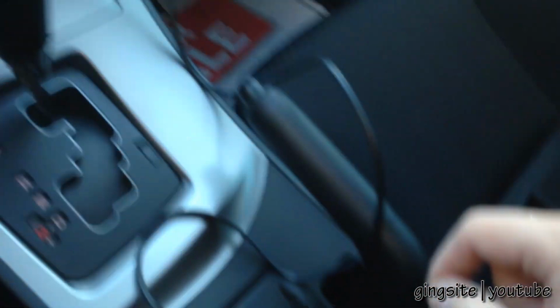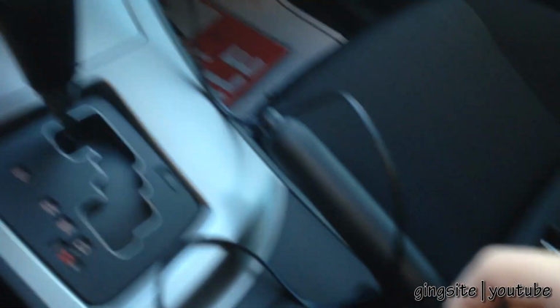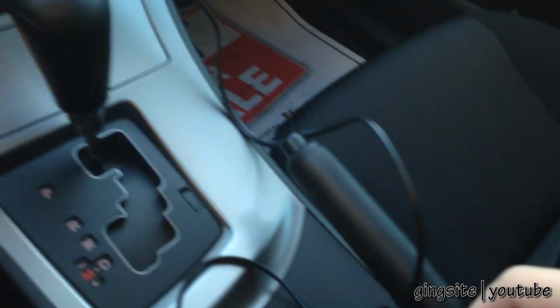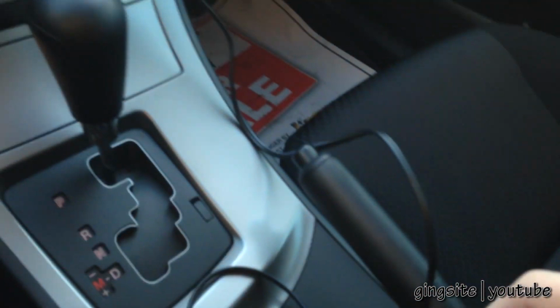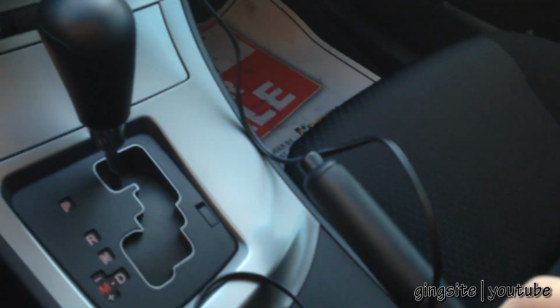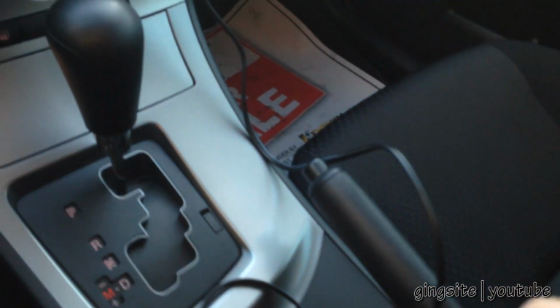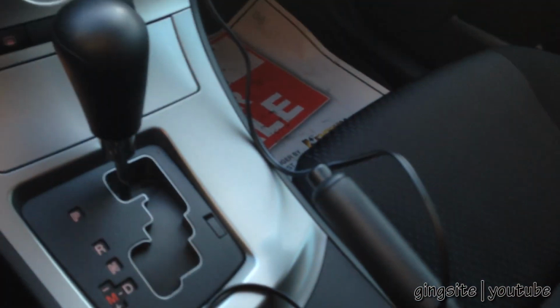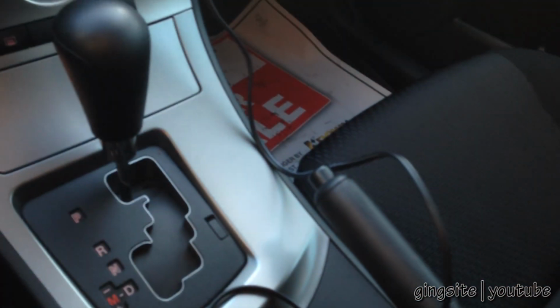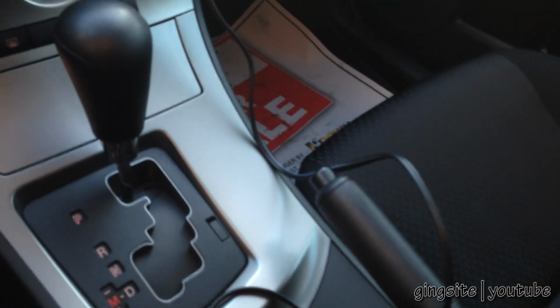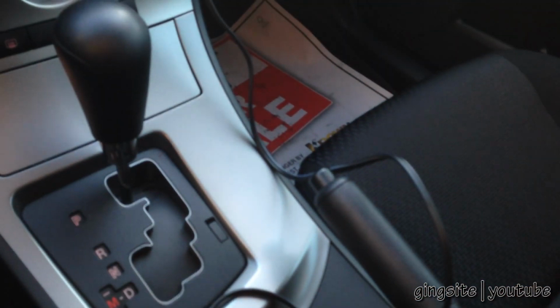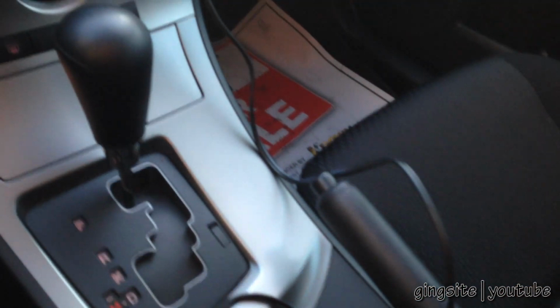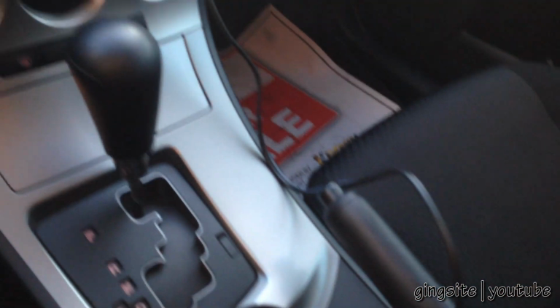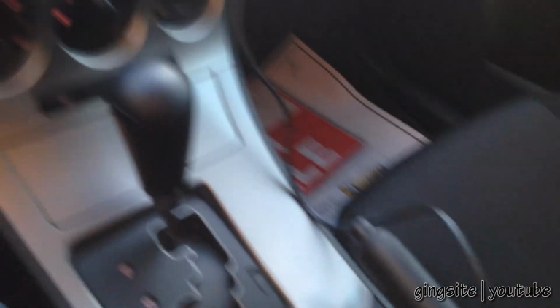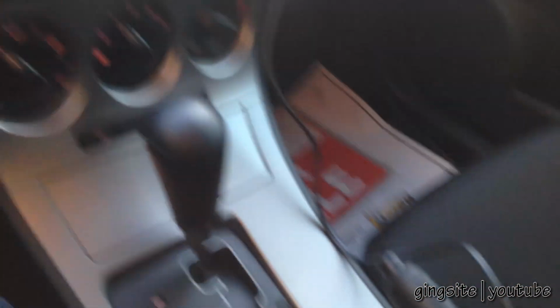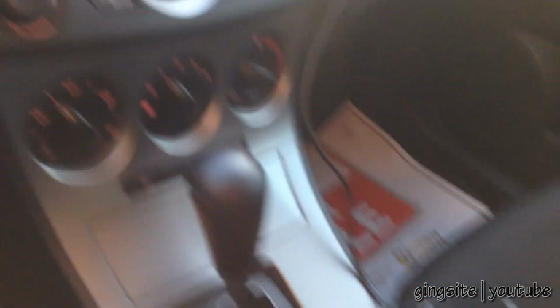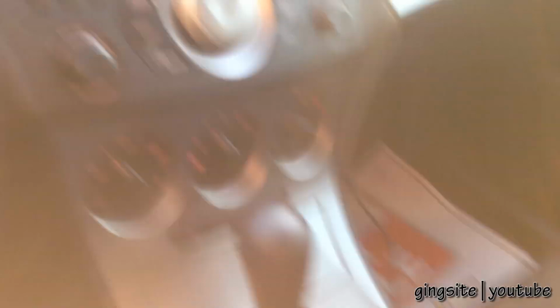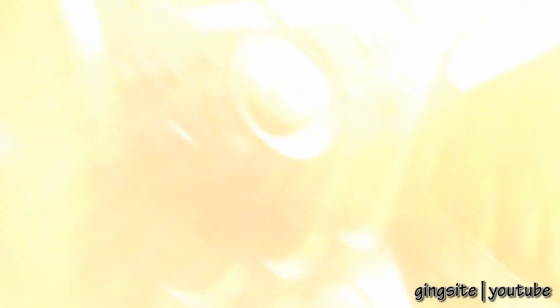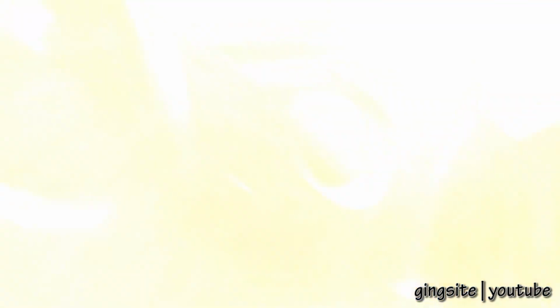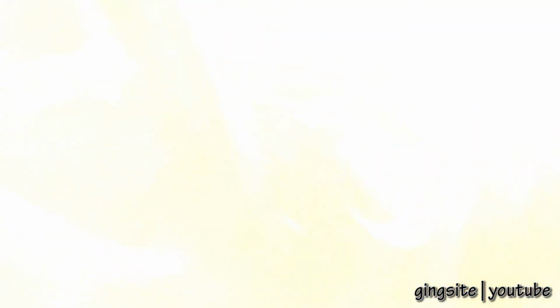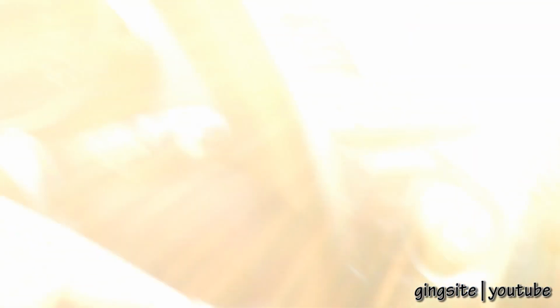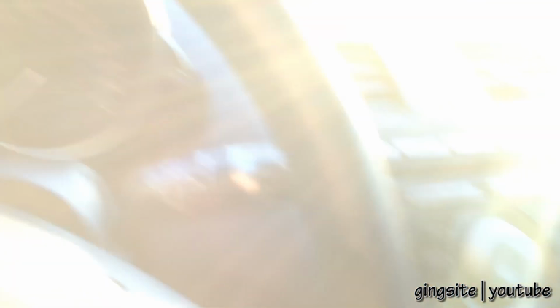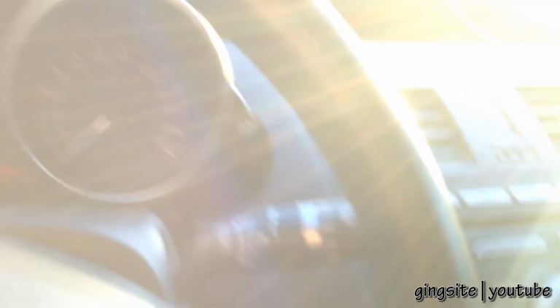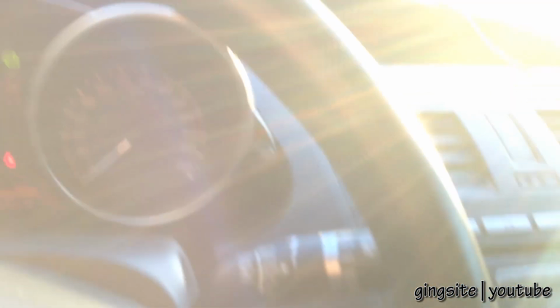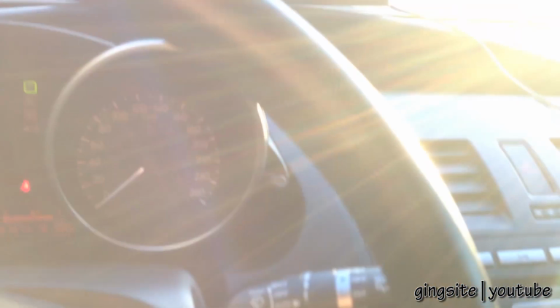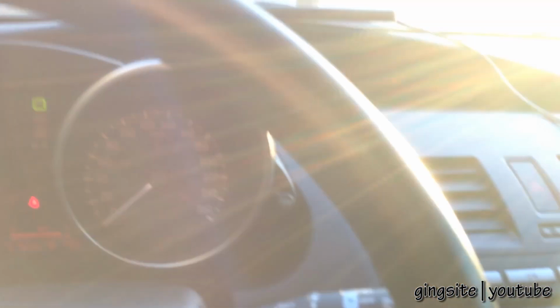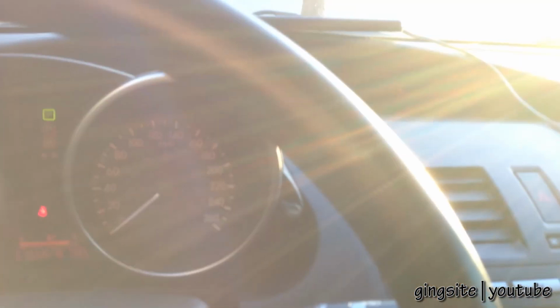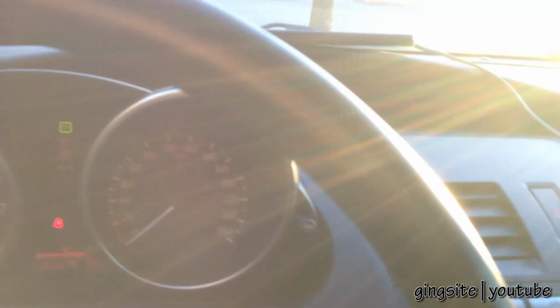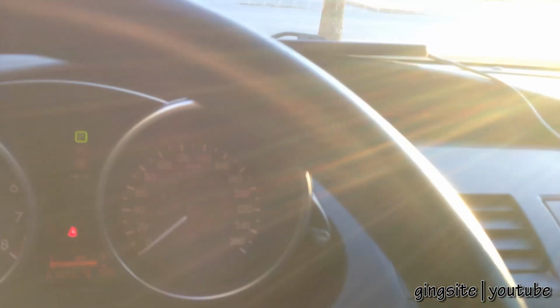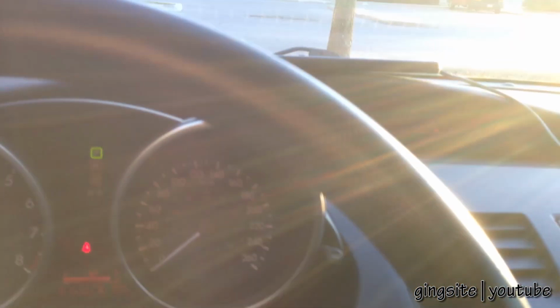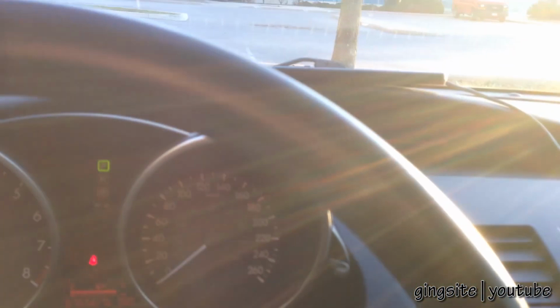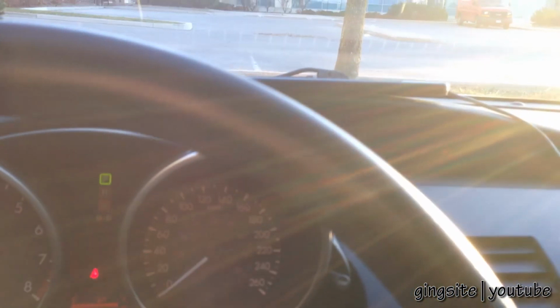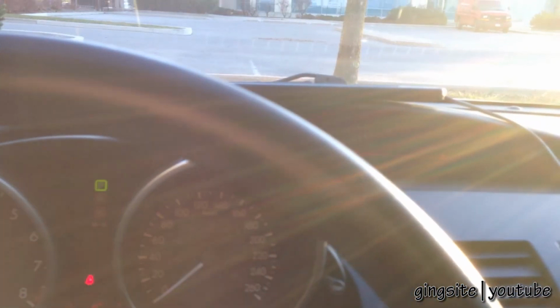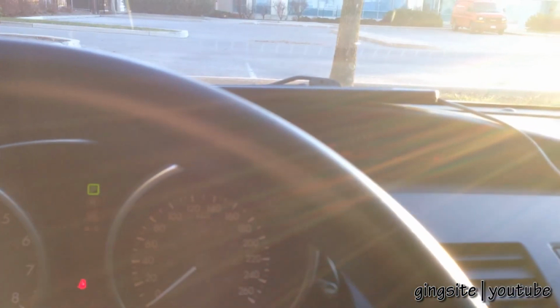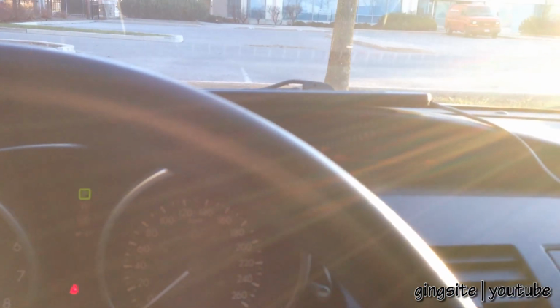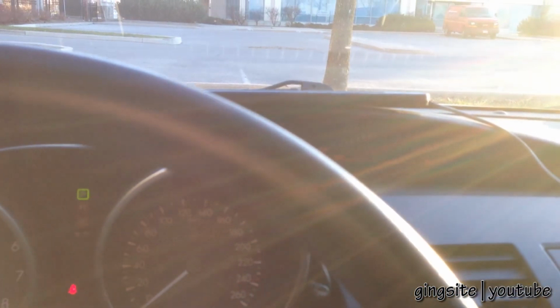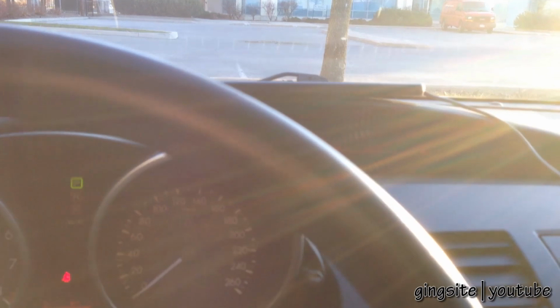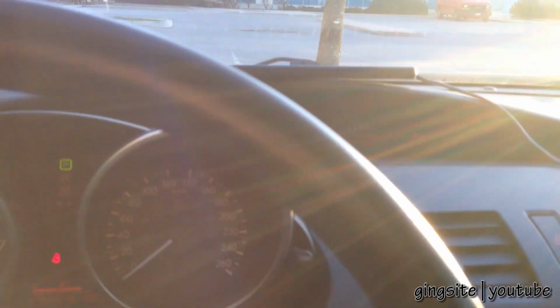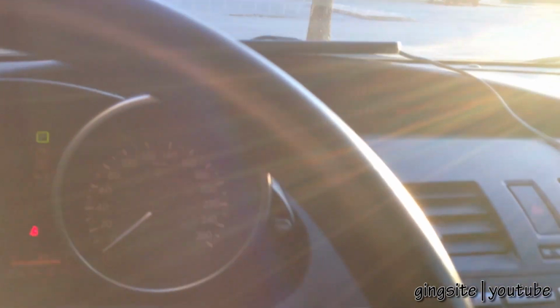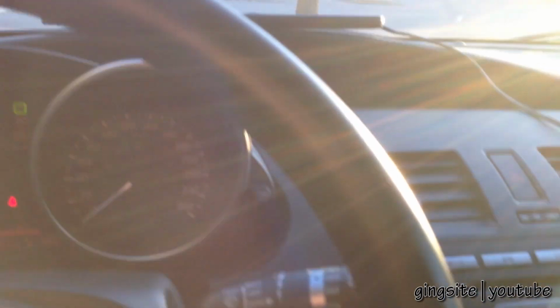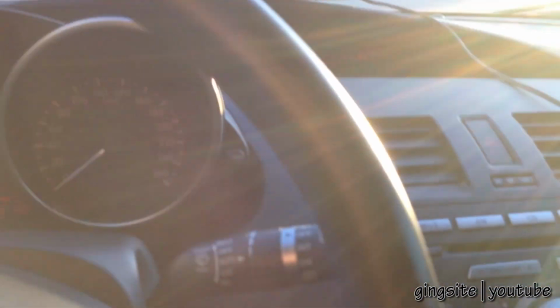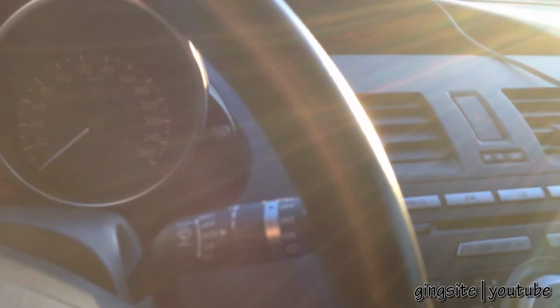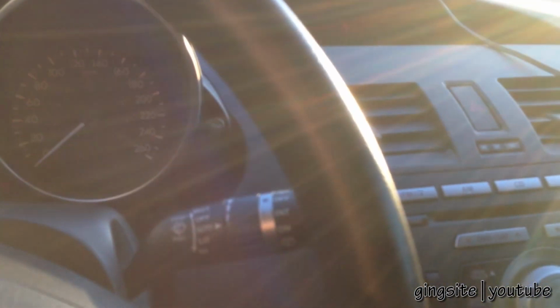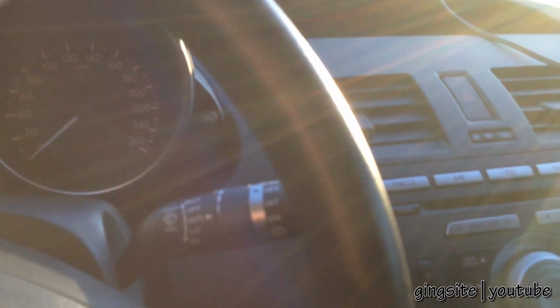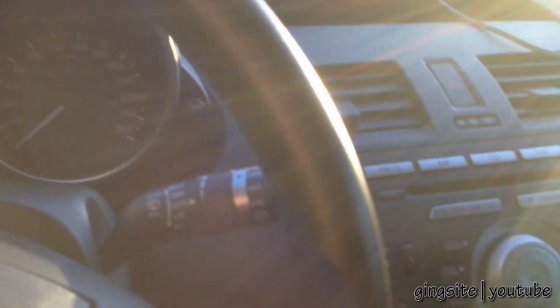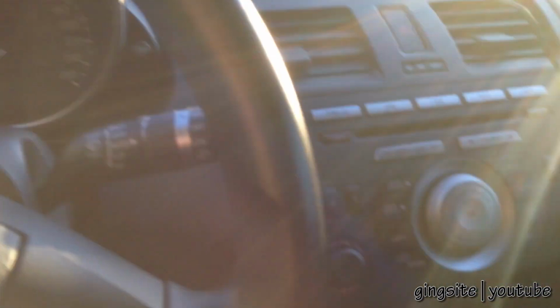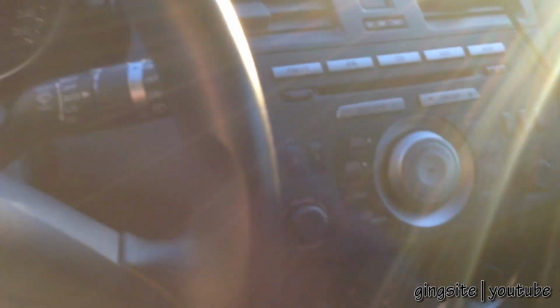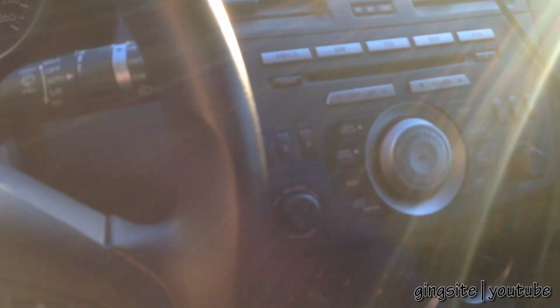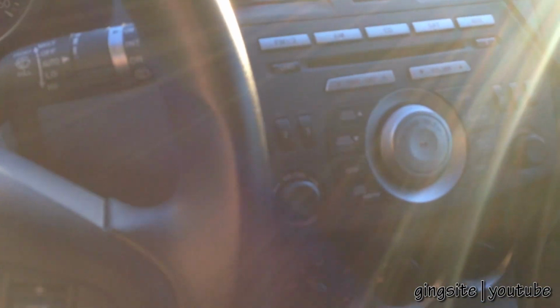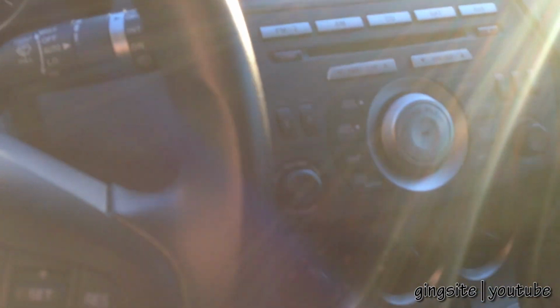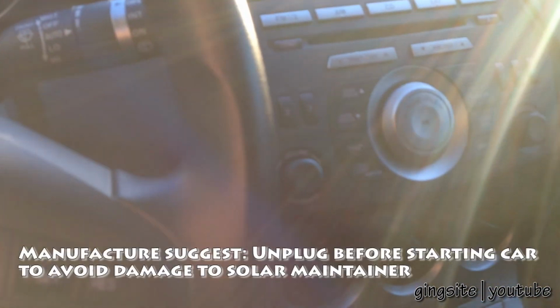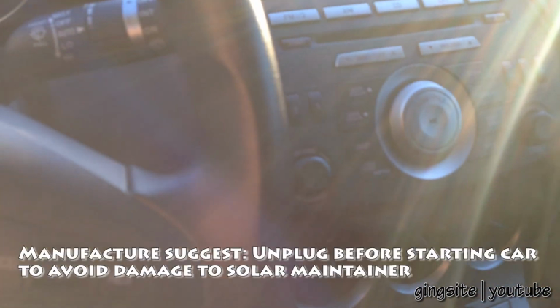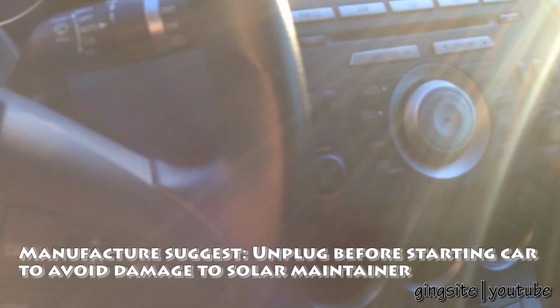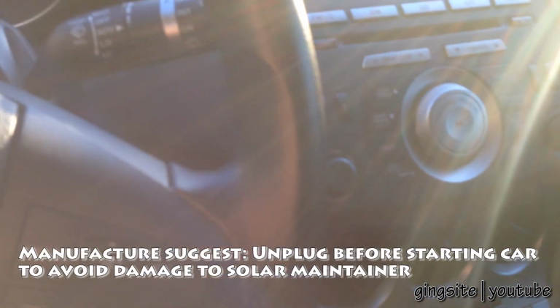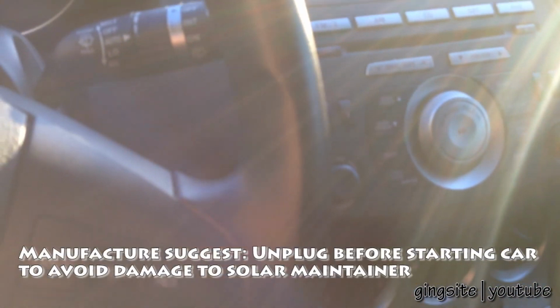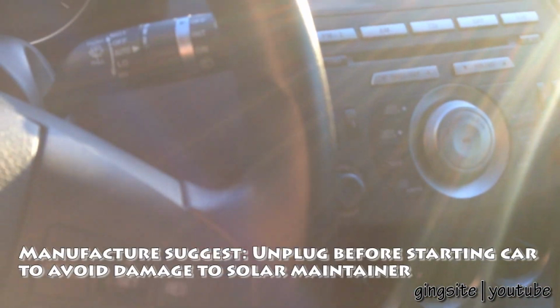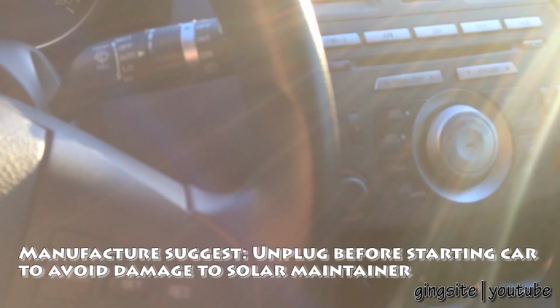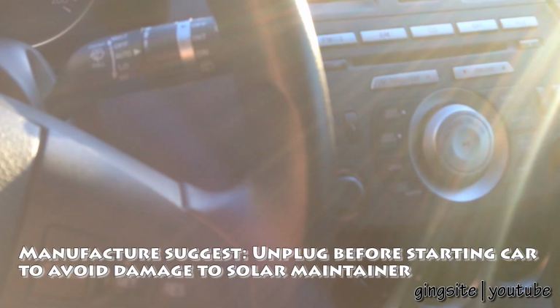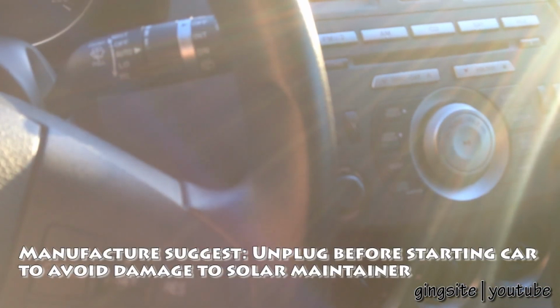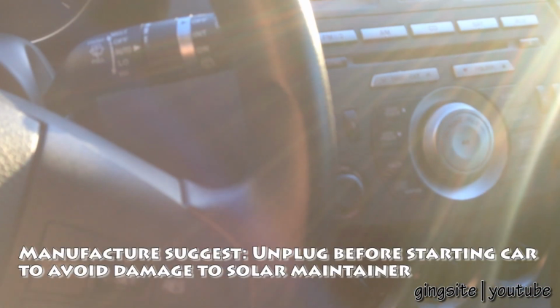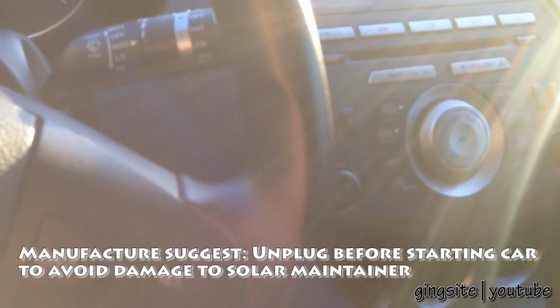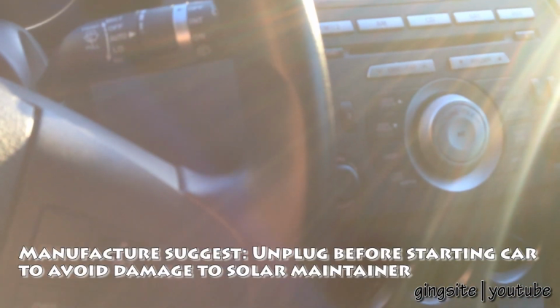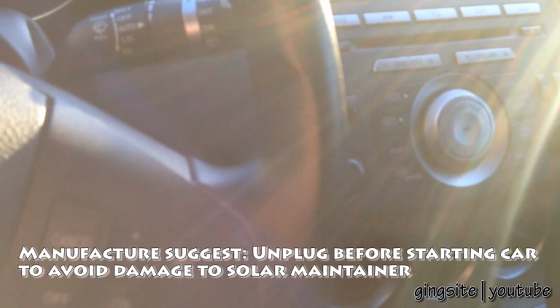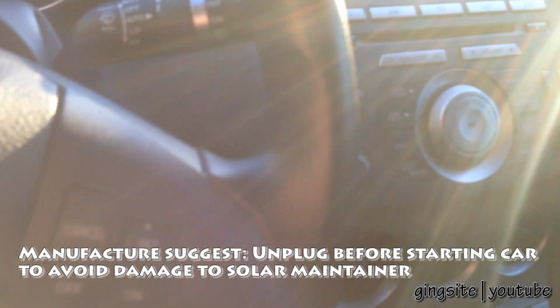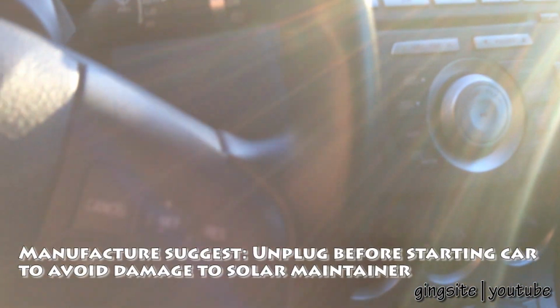Simply plug it in and leave it. The next day, or the next time you get into your car, just unplug it before you start it.